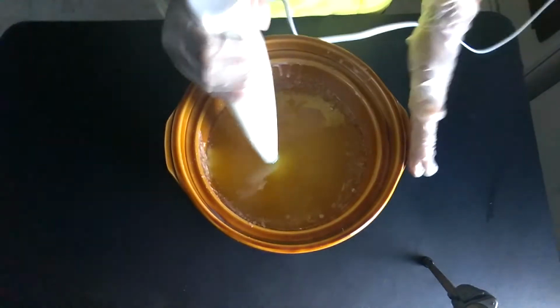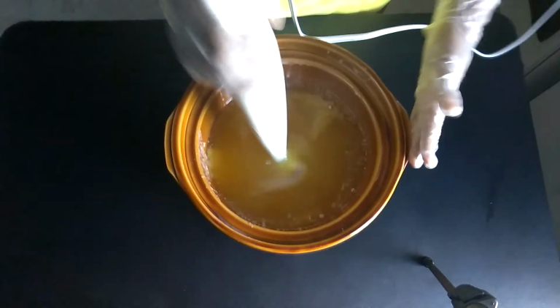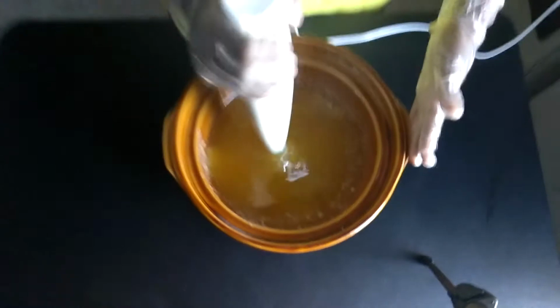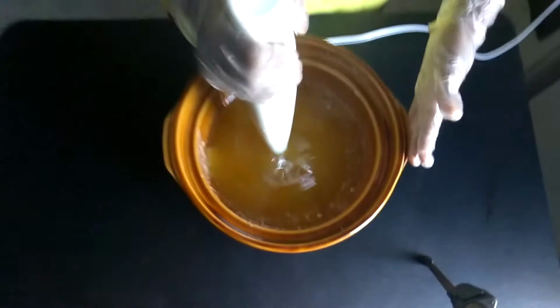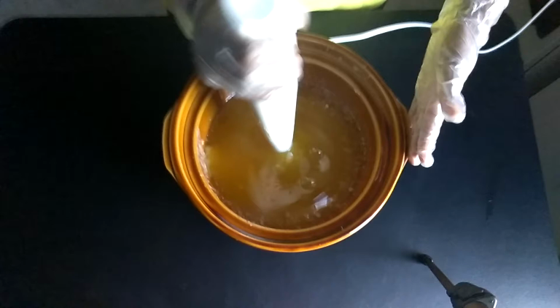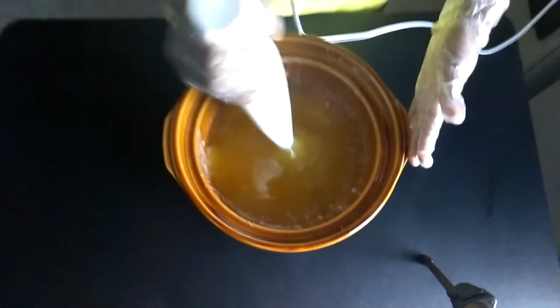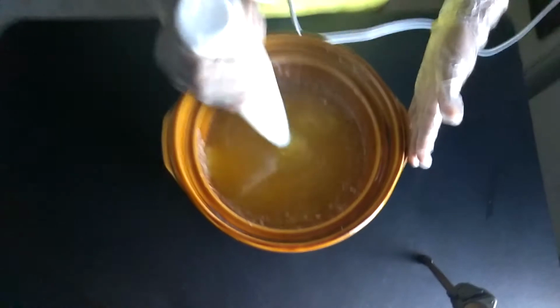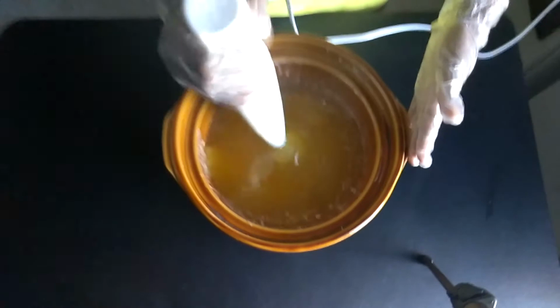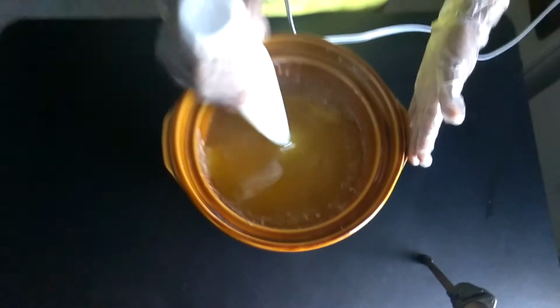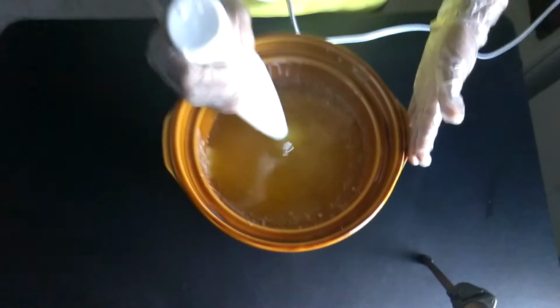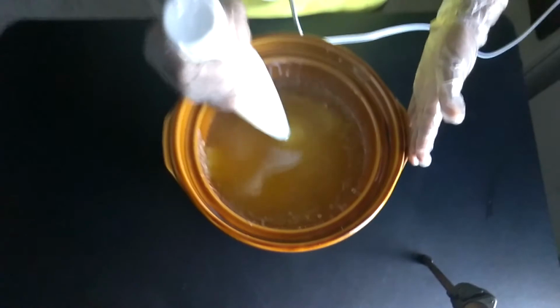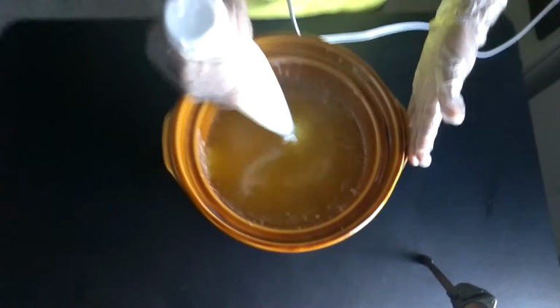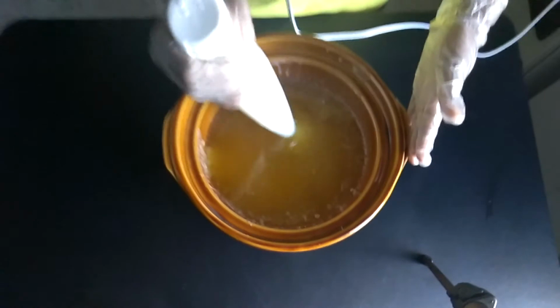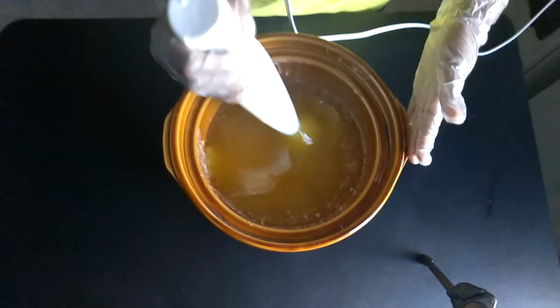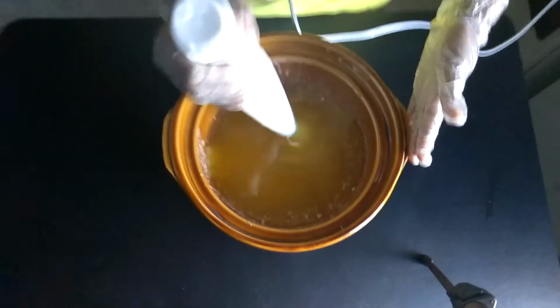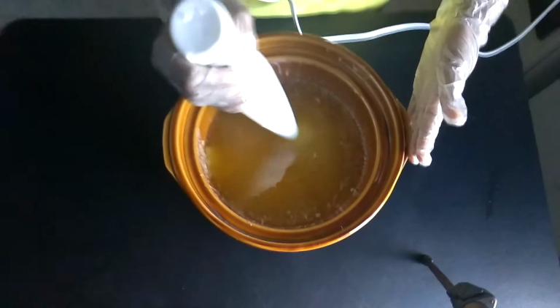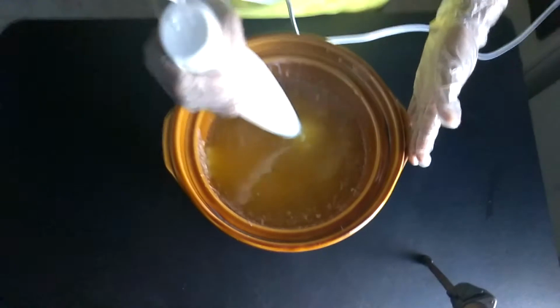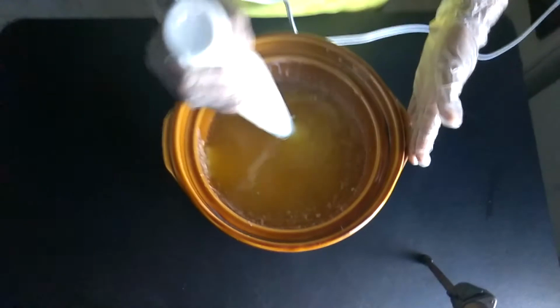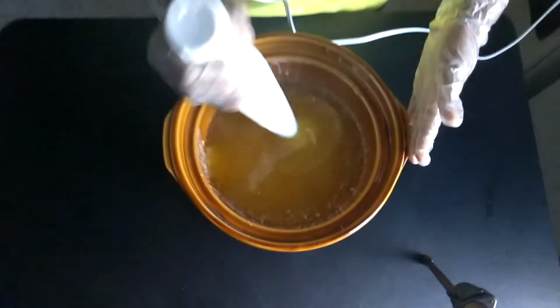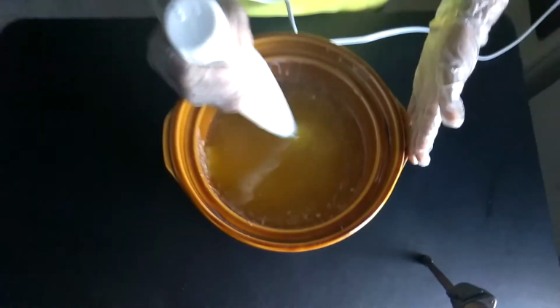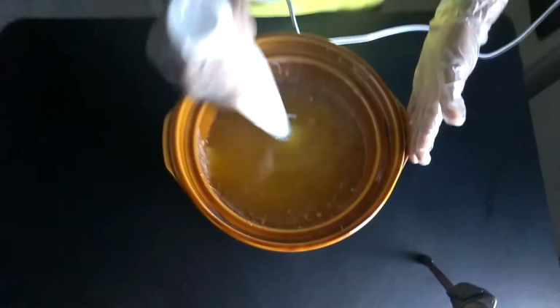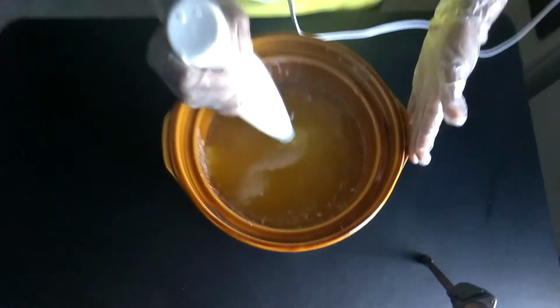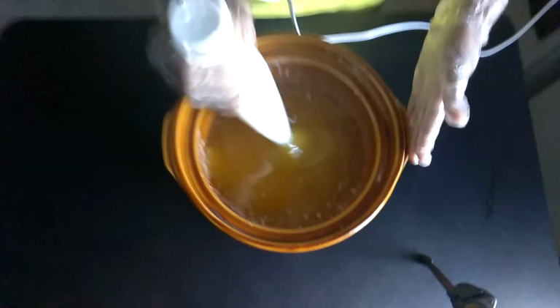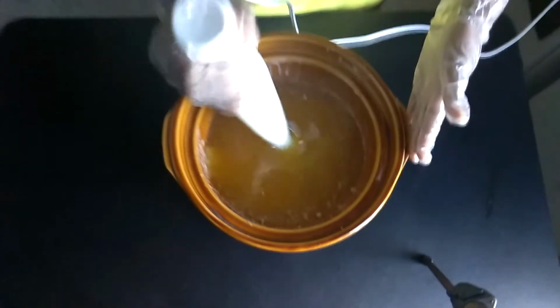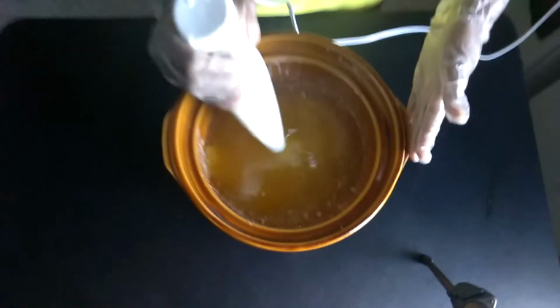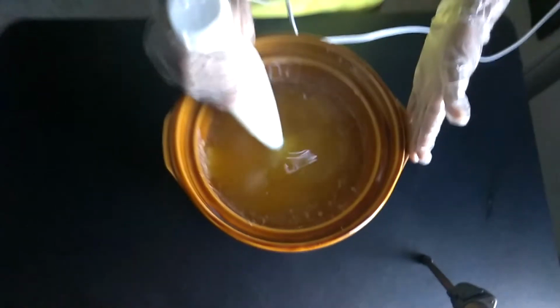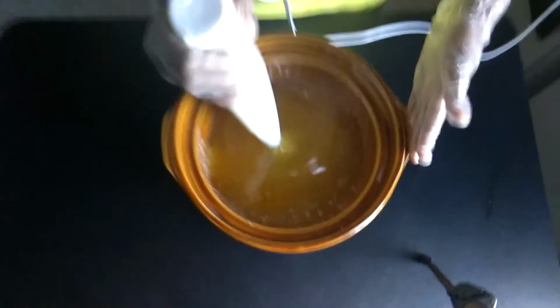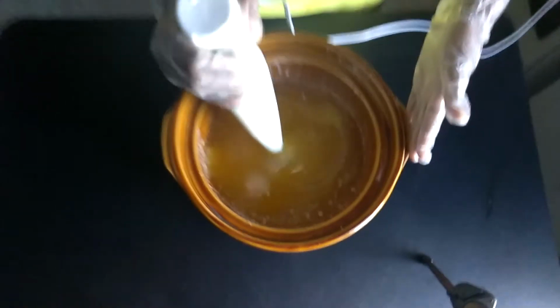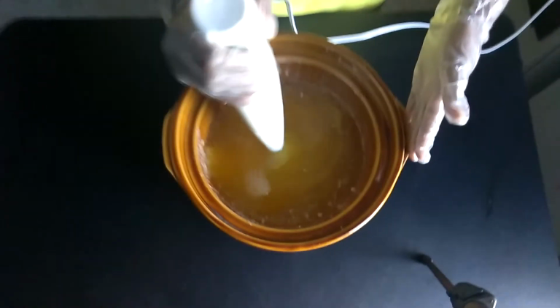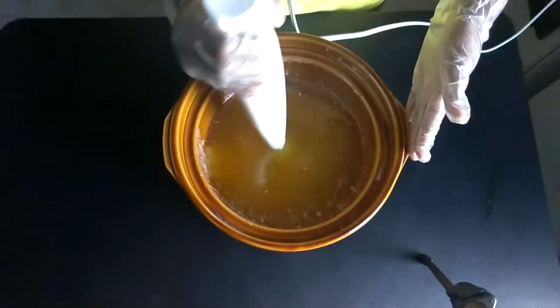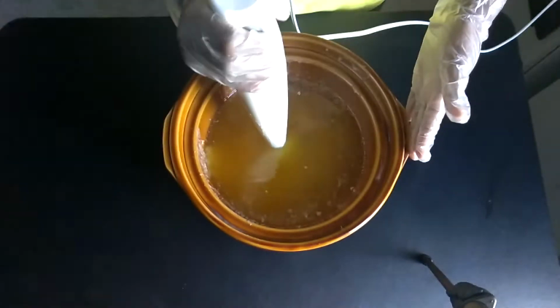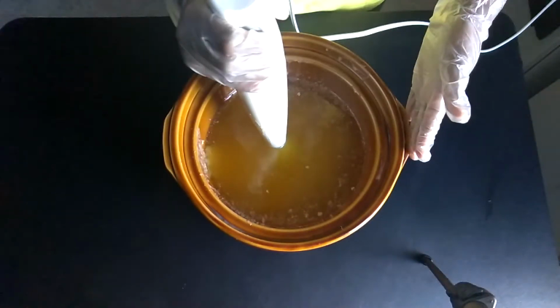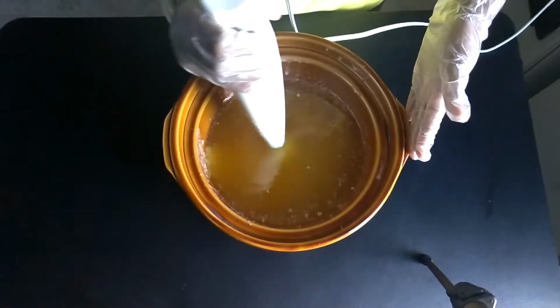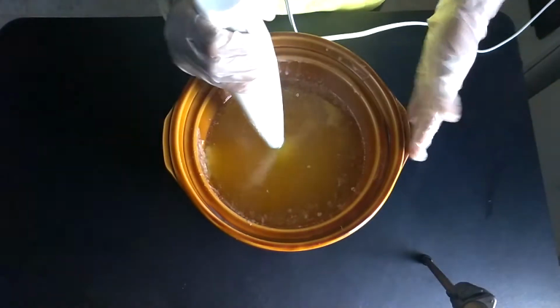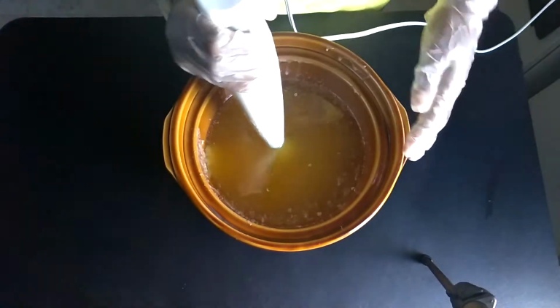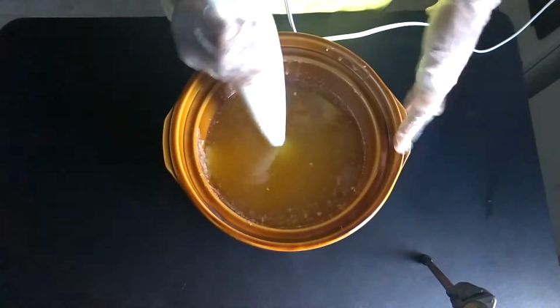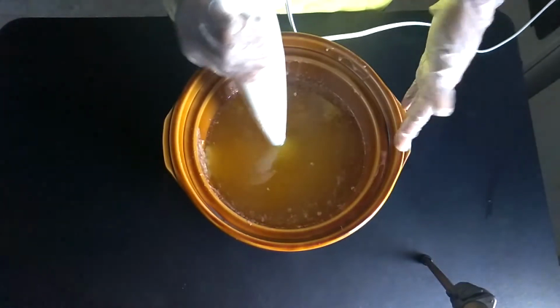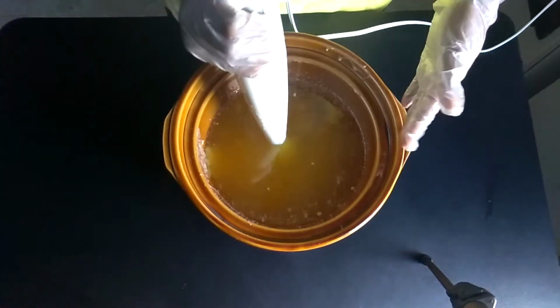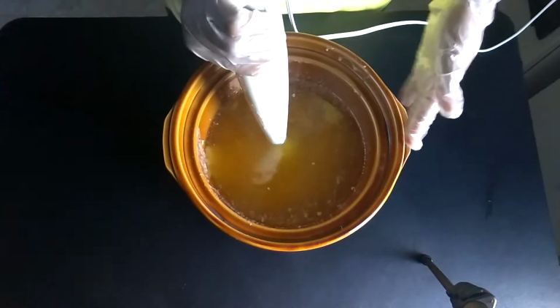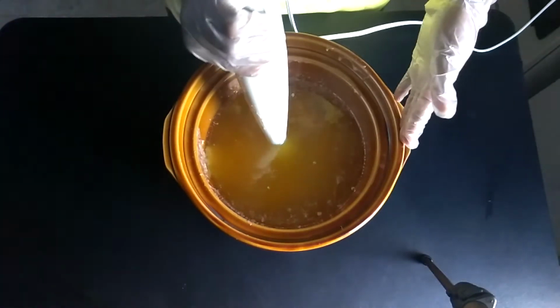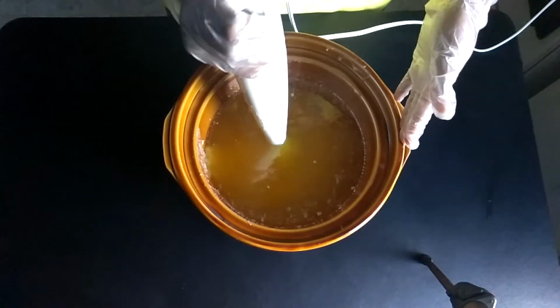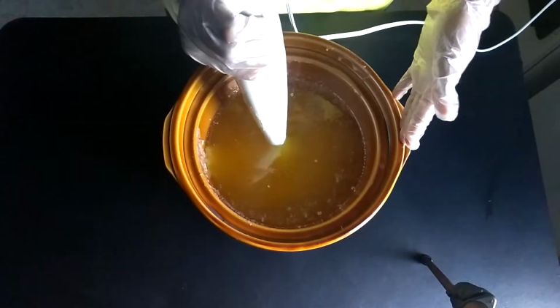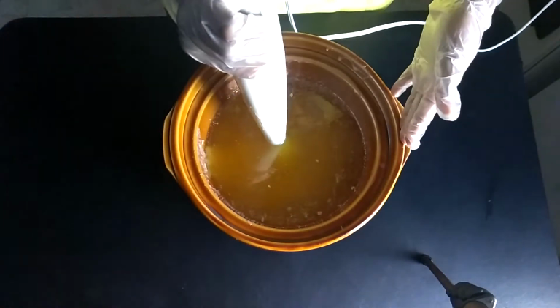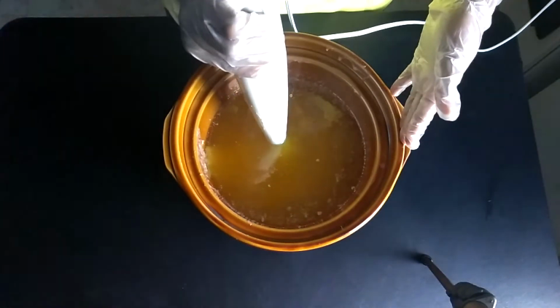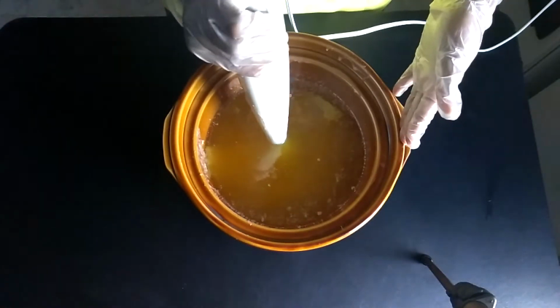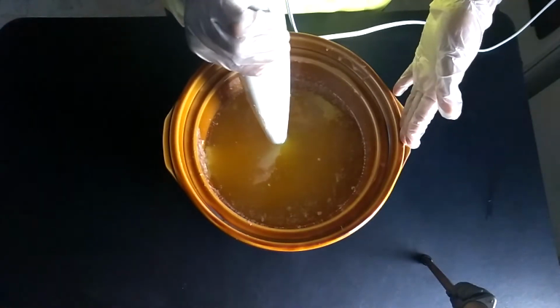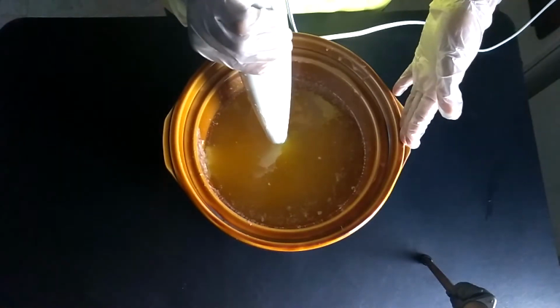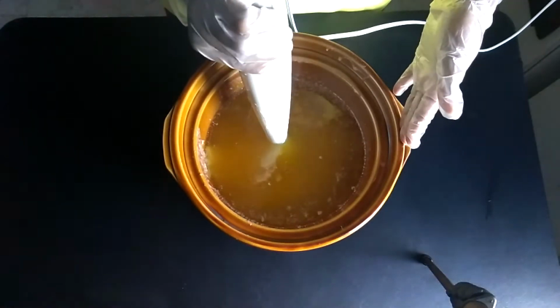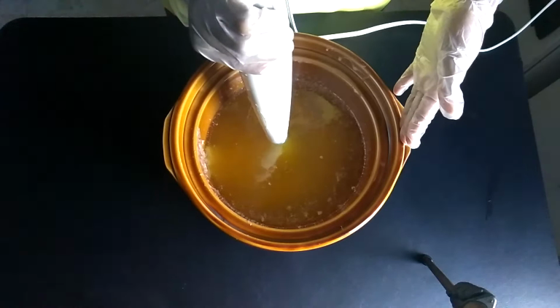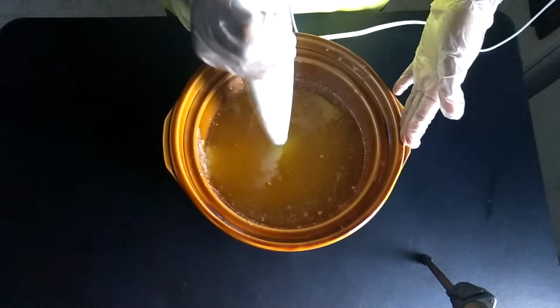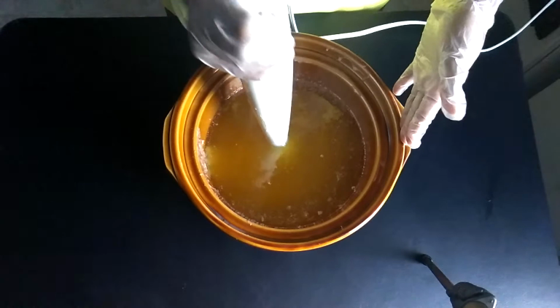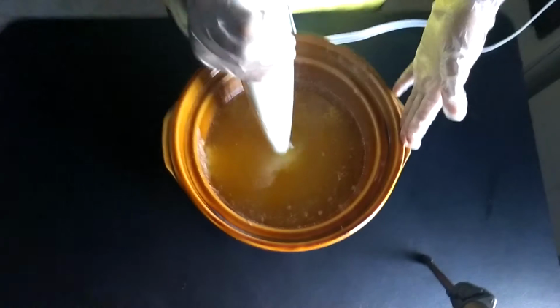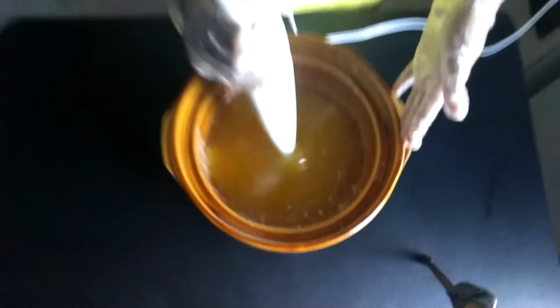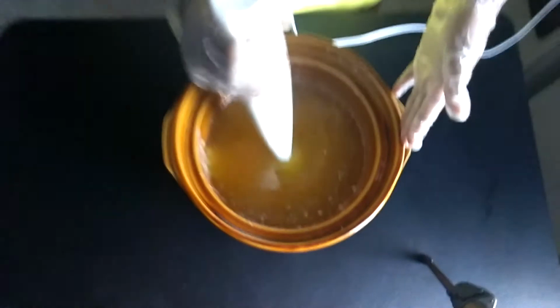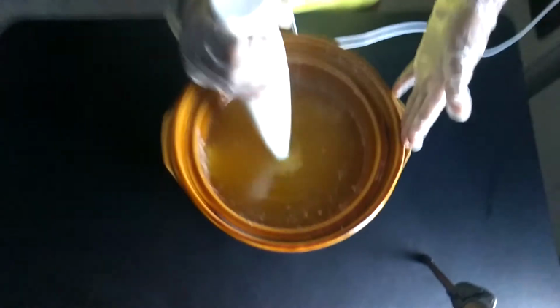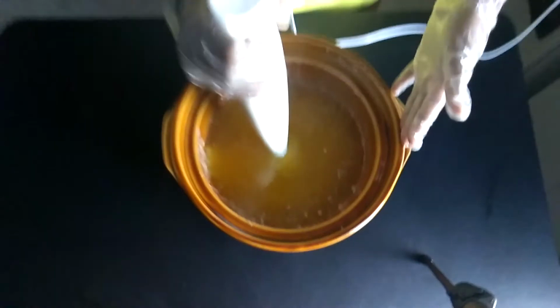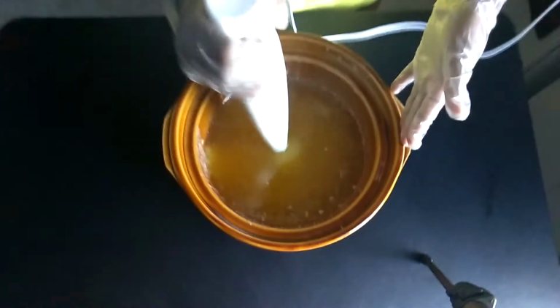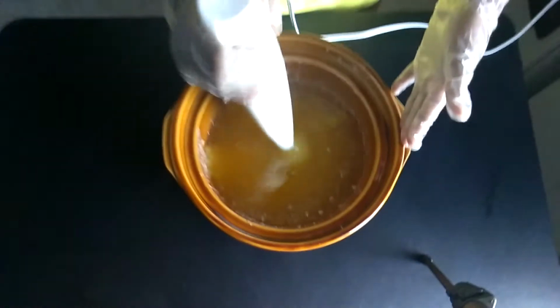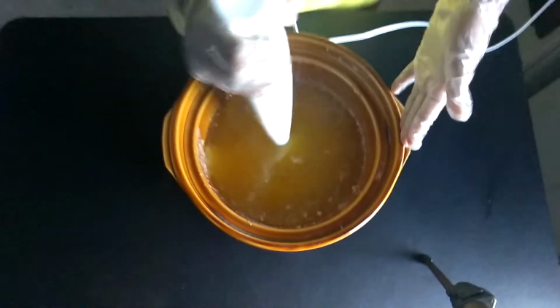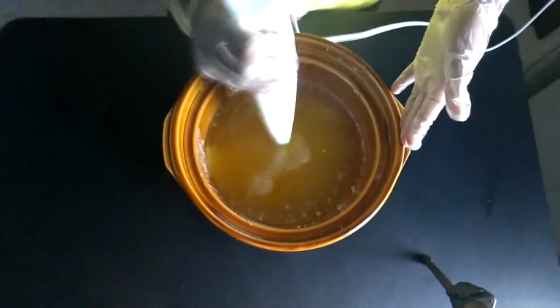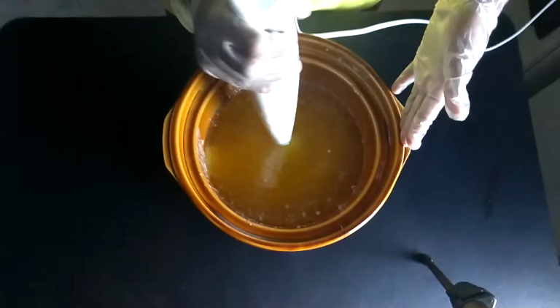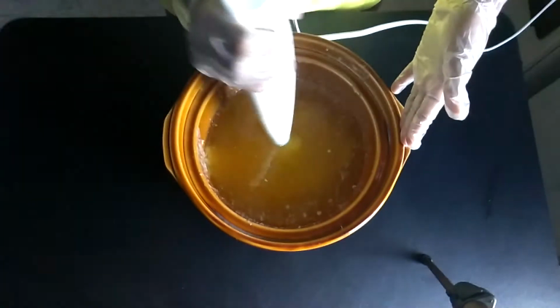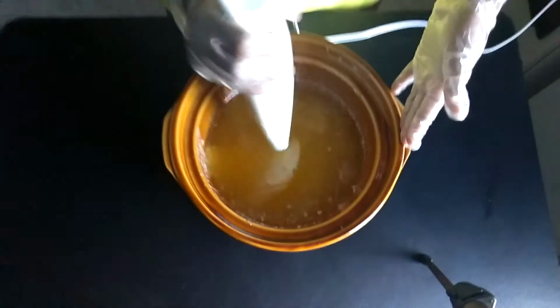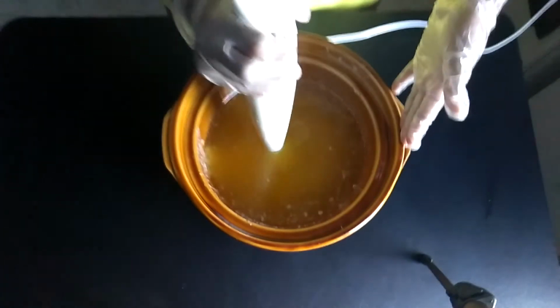Let's get started. I have my stick blender here with my oils and everything in my pot. I'm going to burp my stick blender - that's tapping it underneath the oil to get the air bubbles out as many as you can.